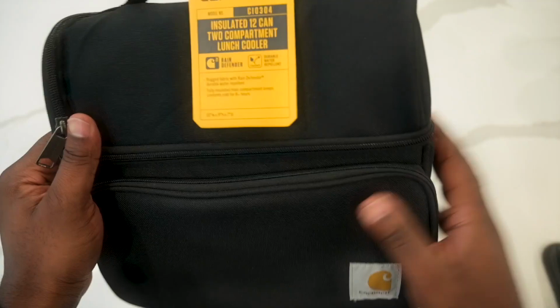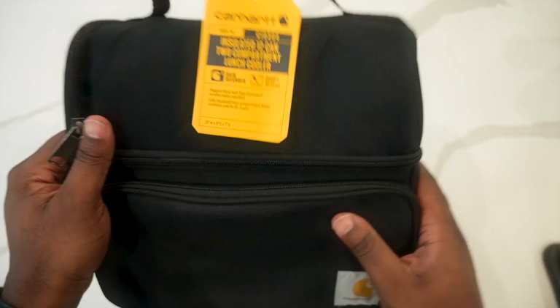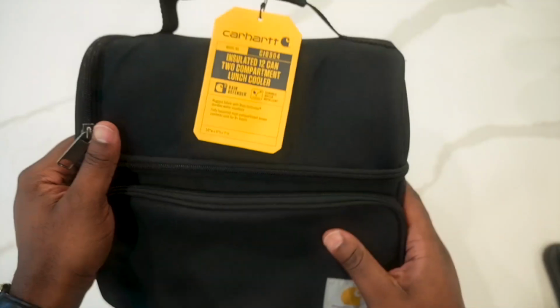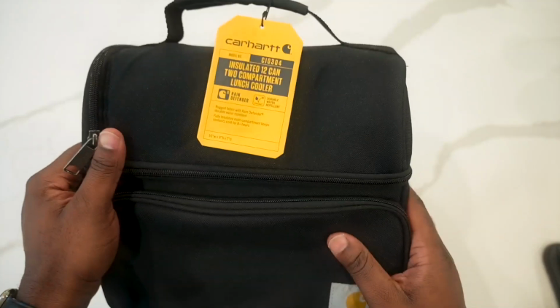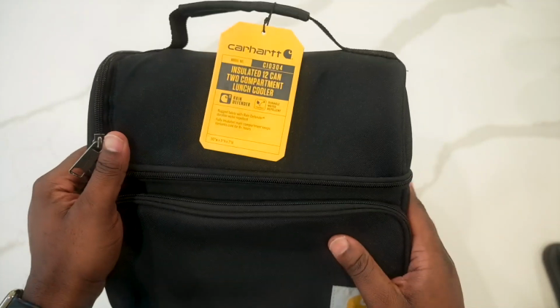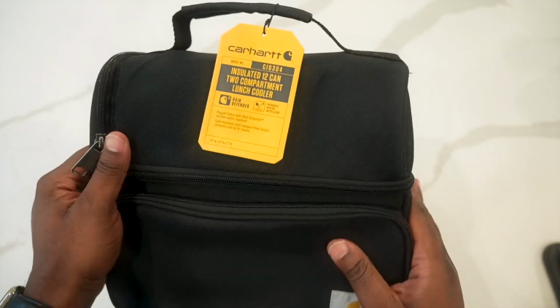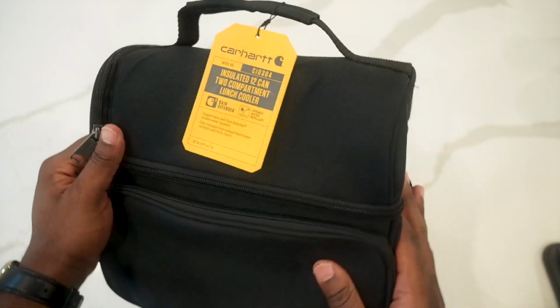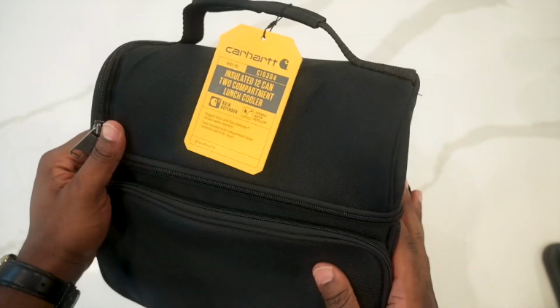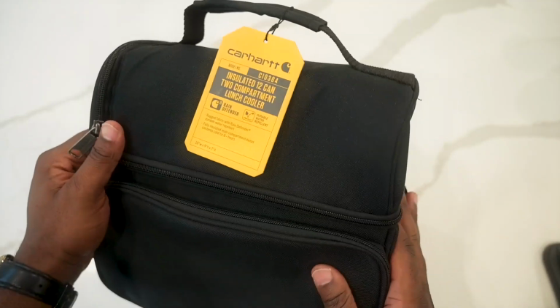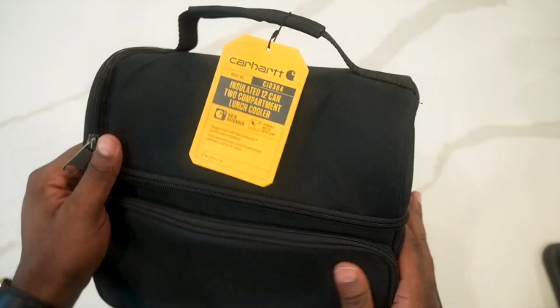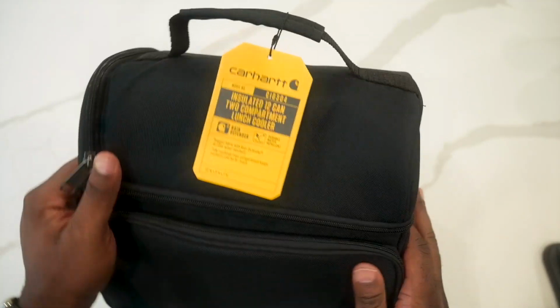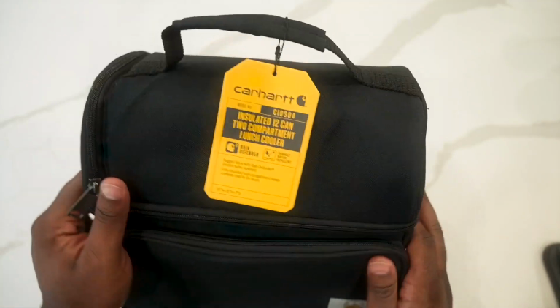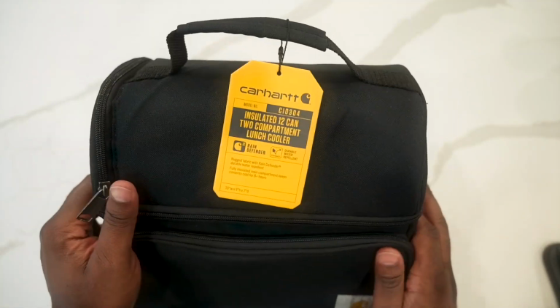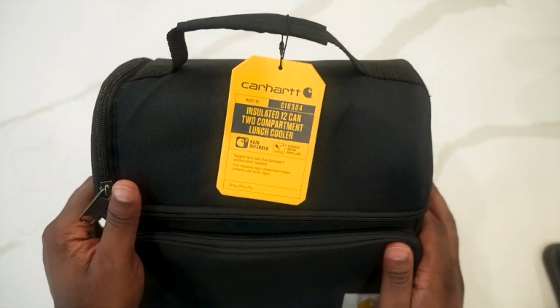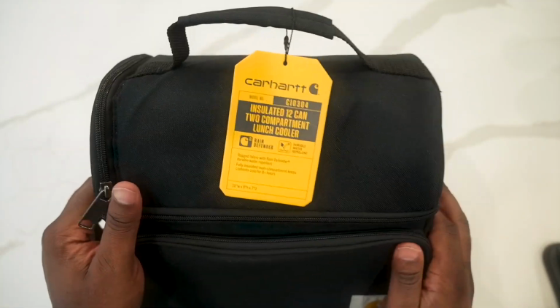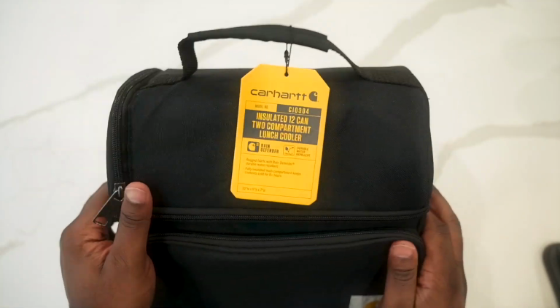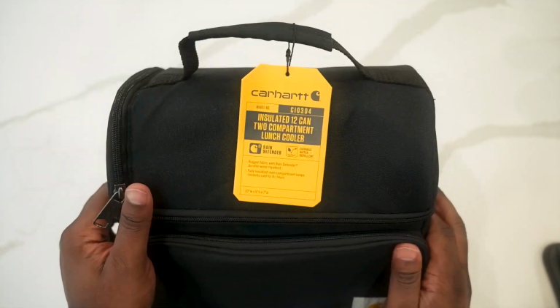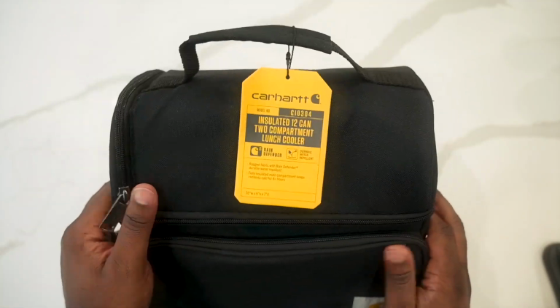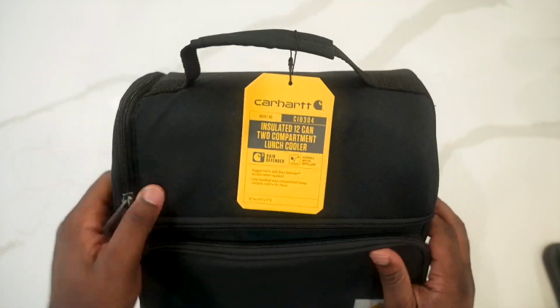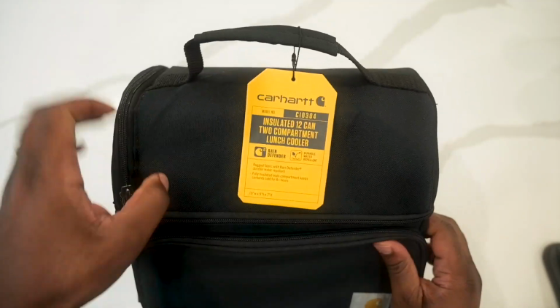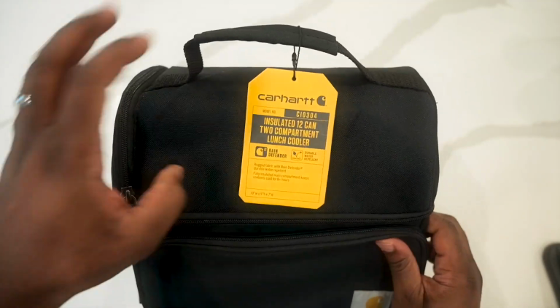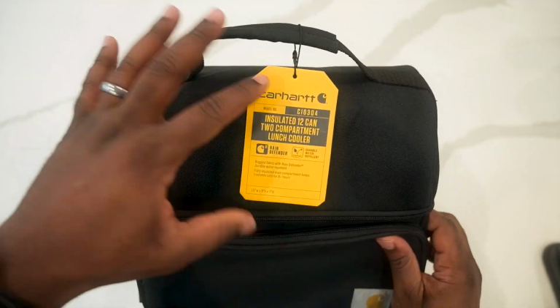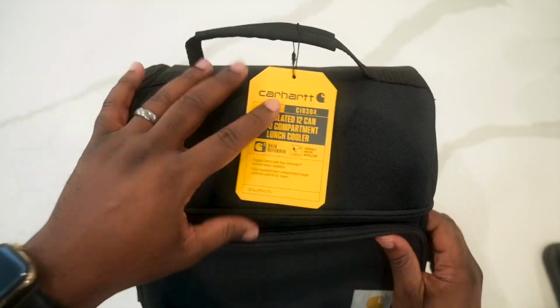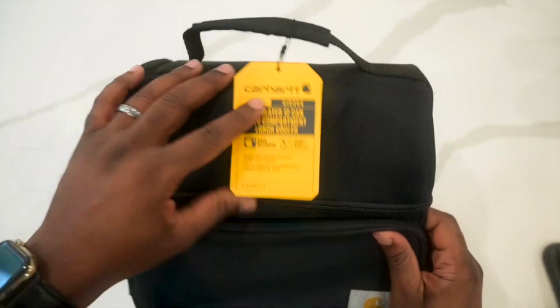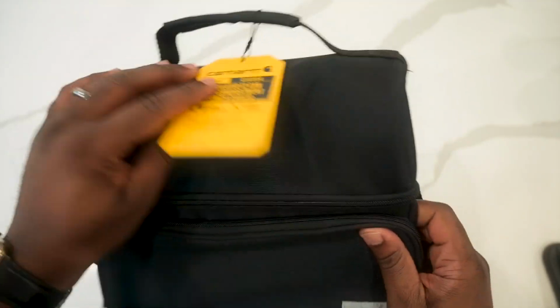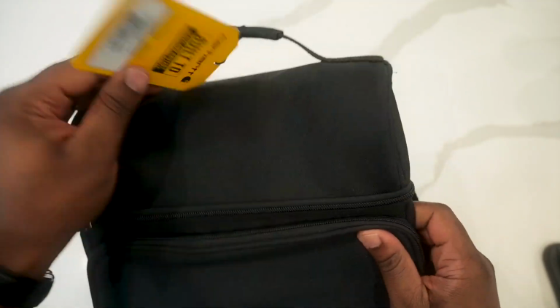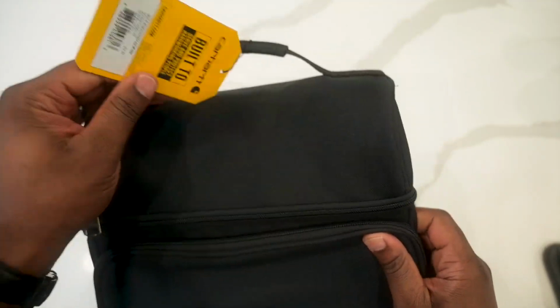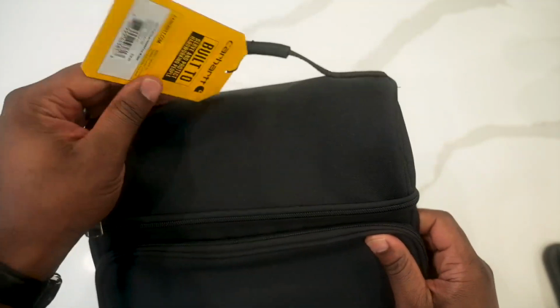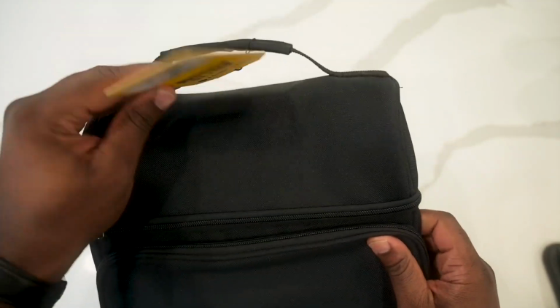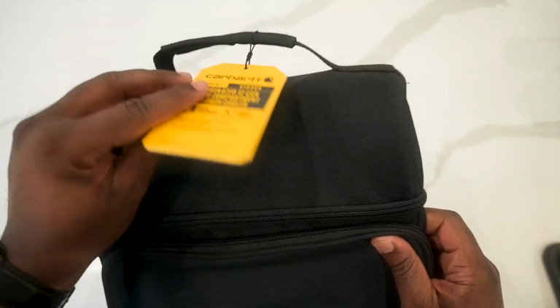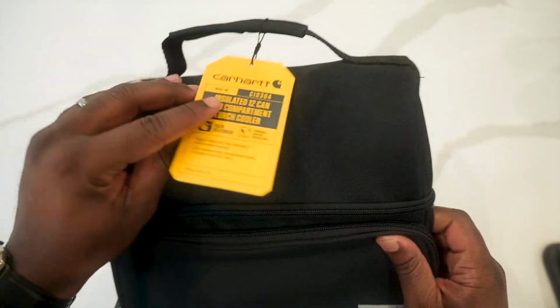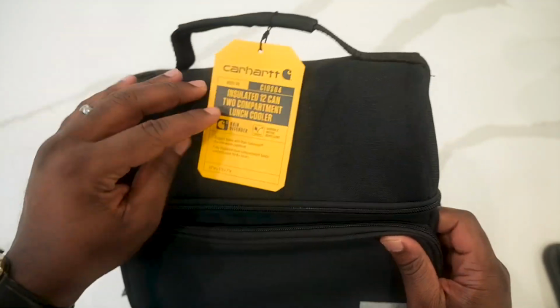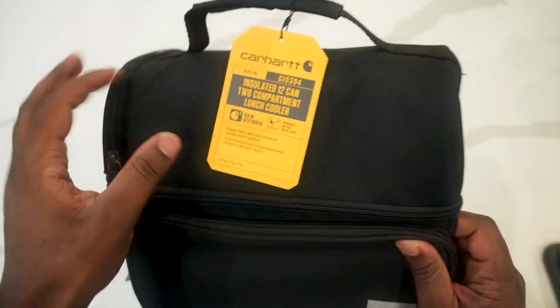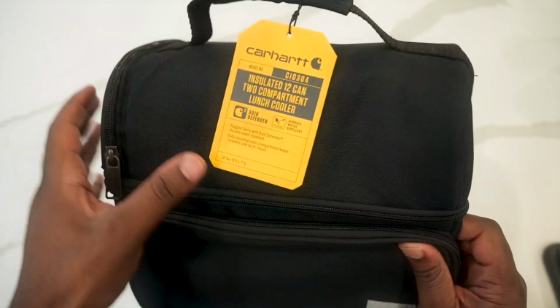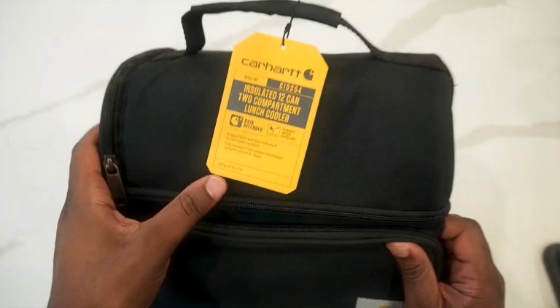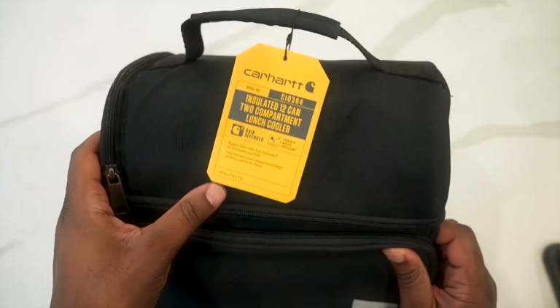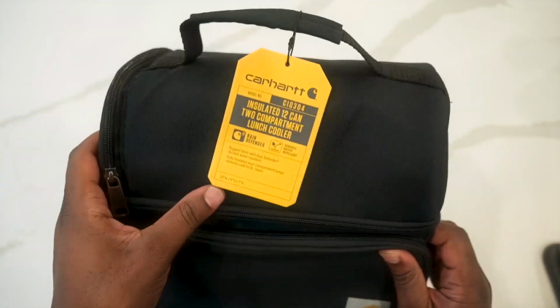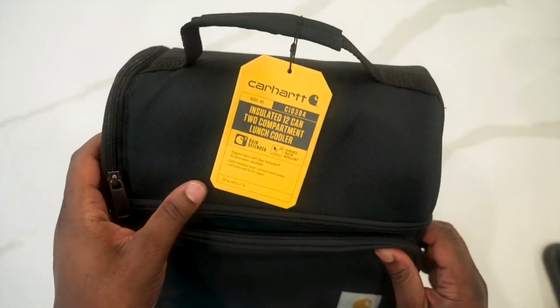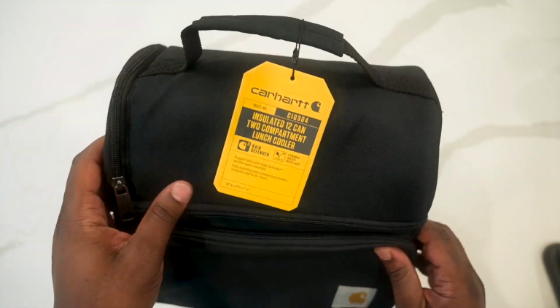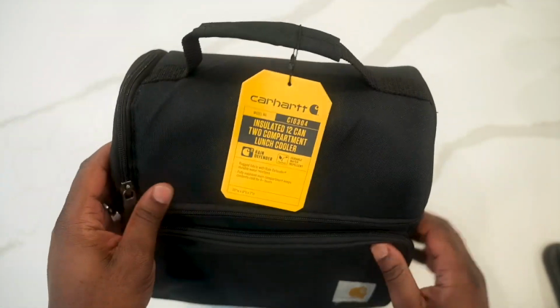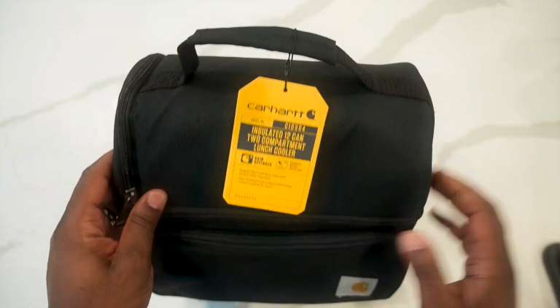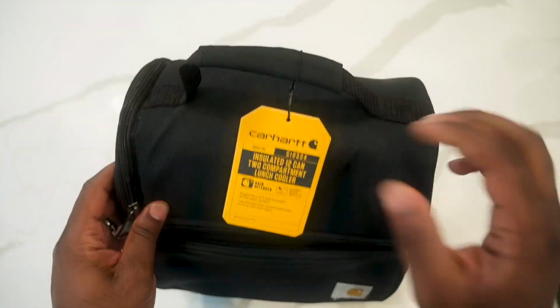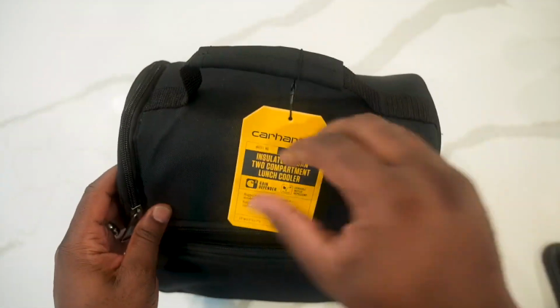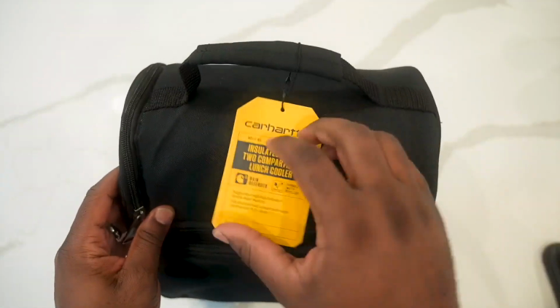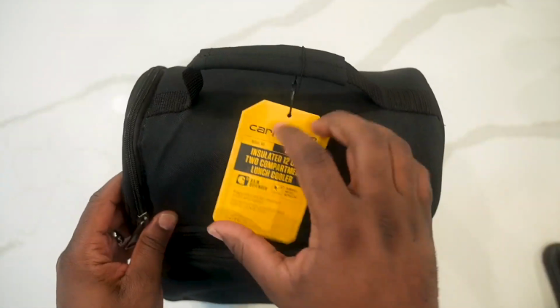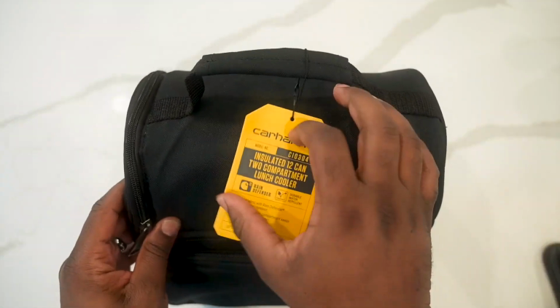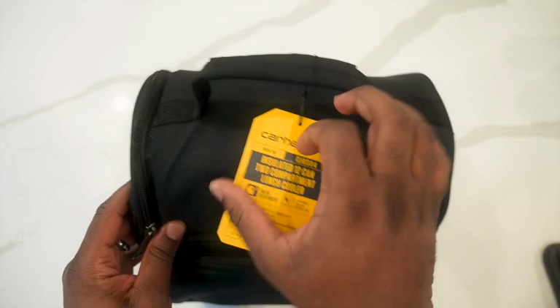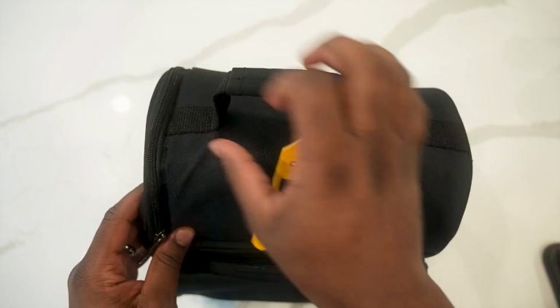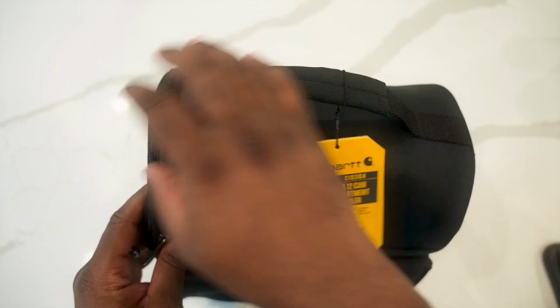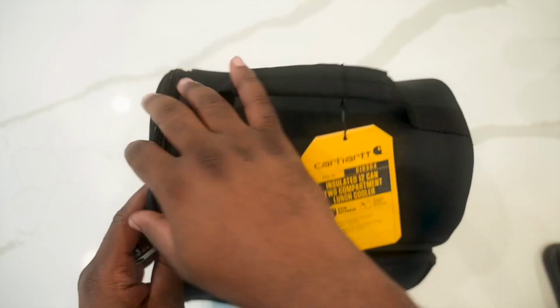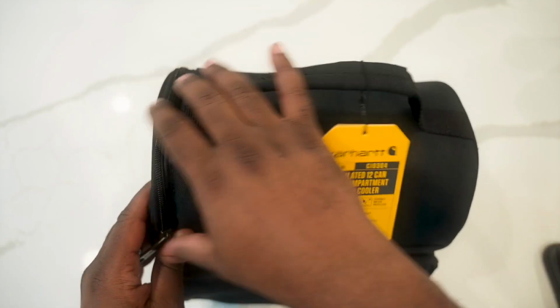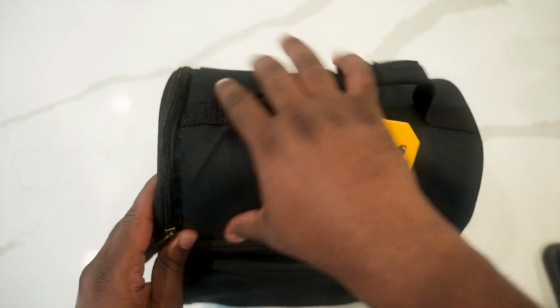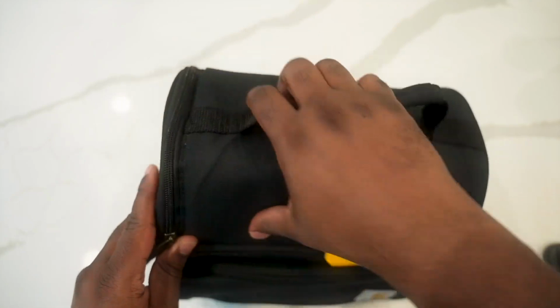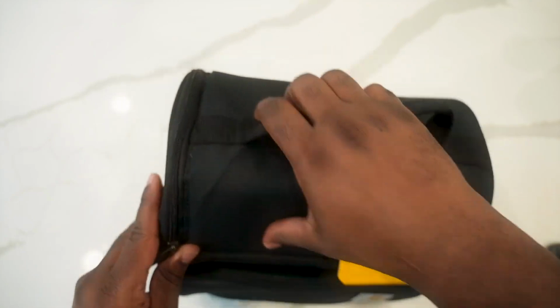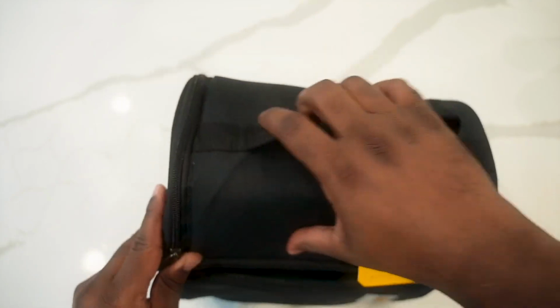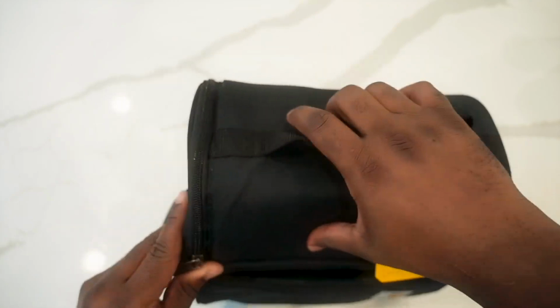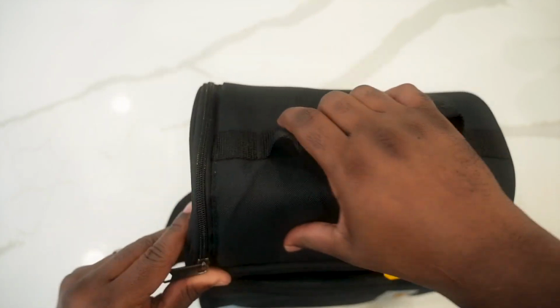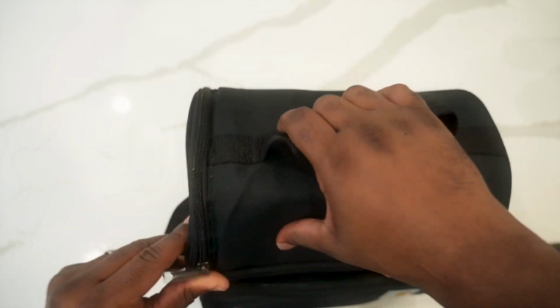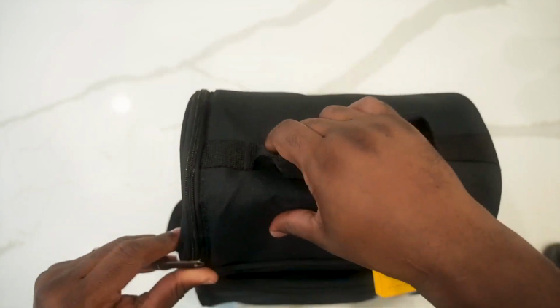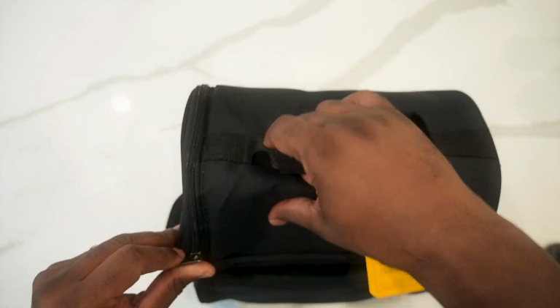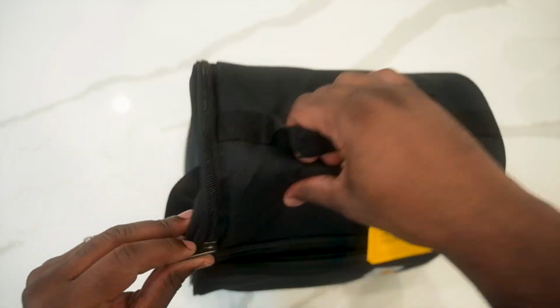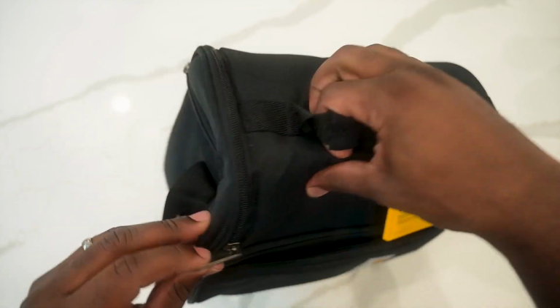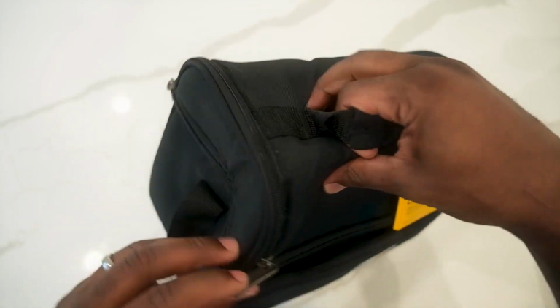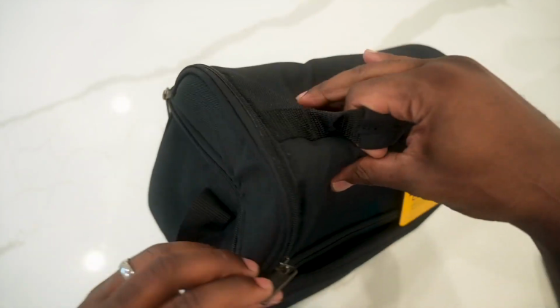Here is a look at the Carhartt lunchbox. This is my second one — love these things — so I got one for my wife.